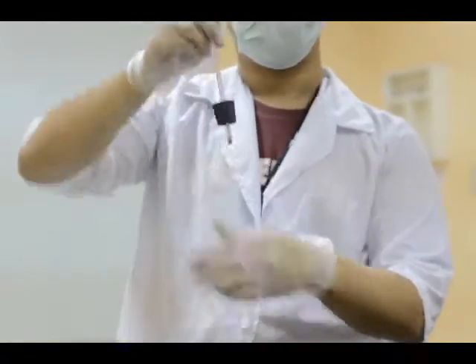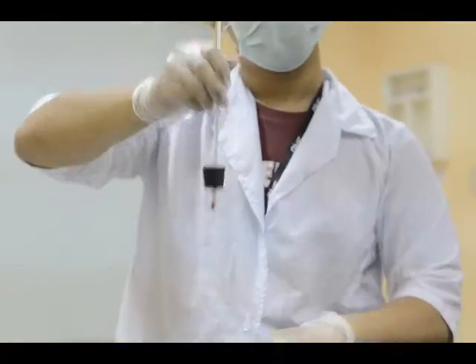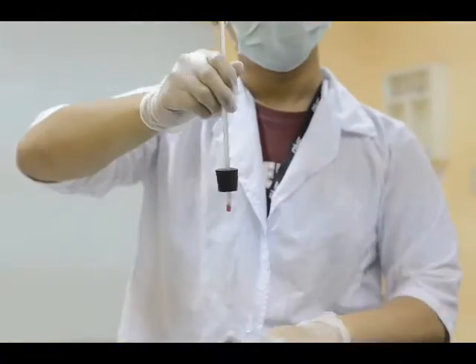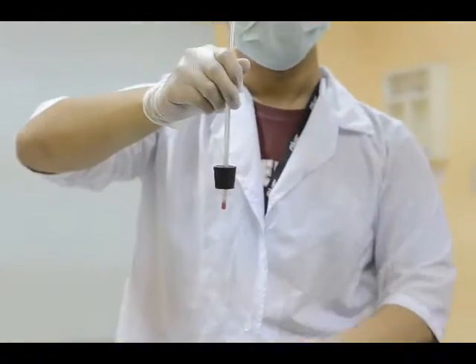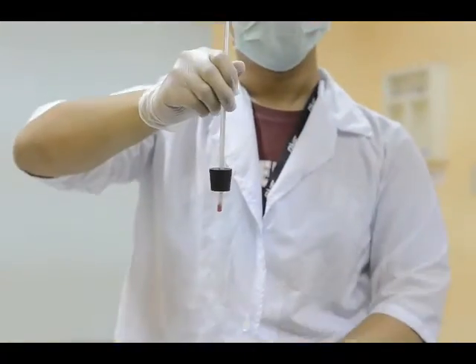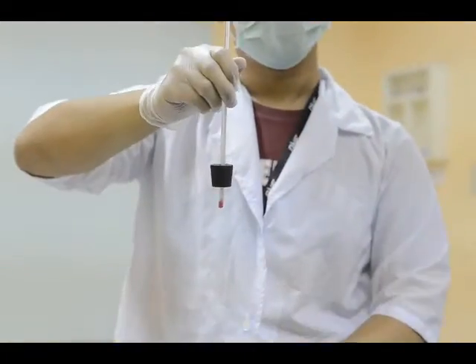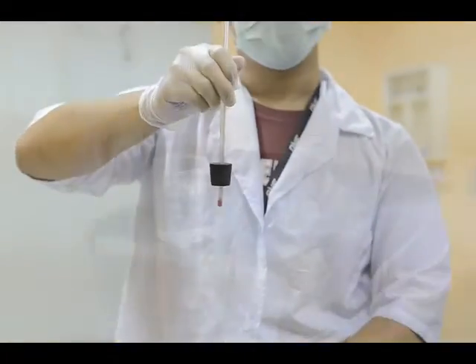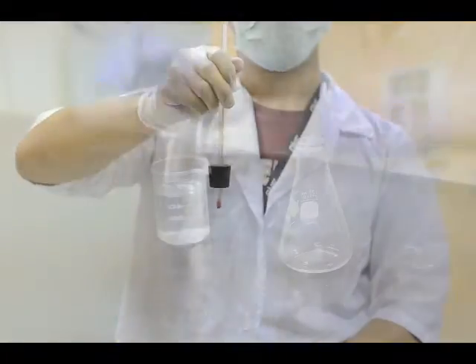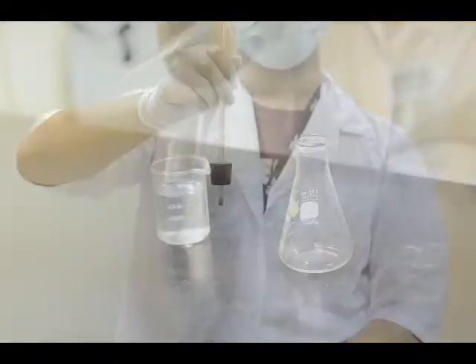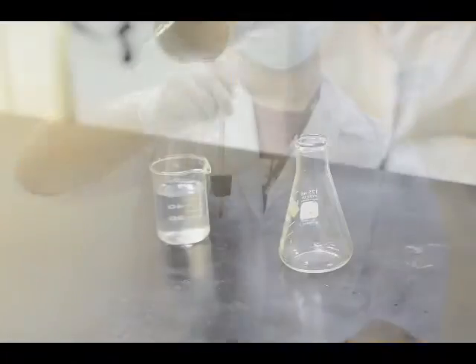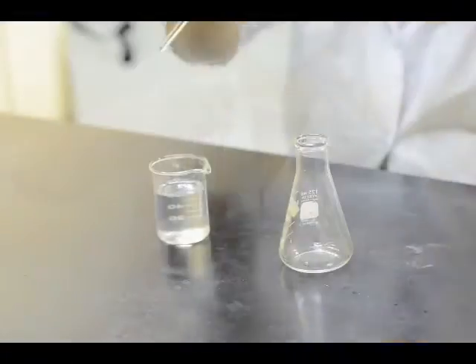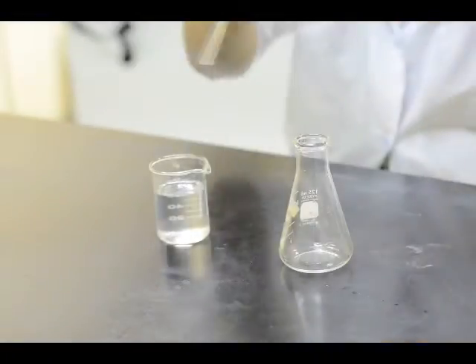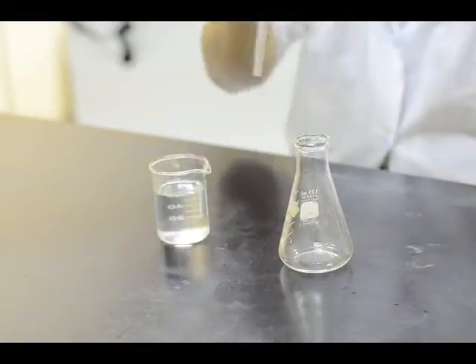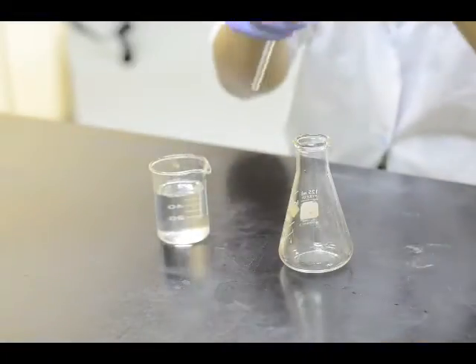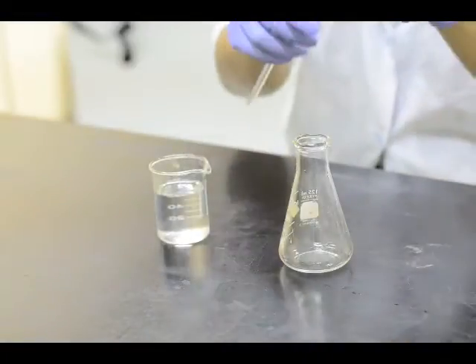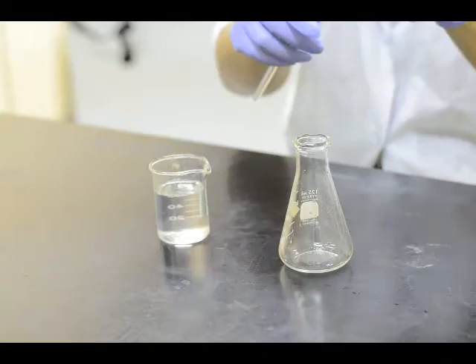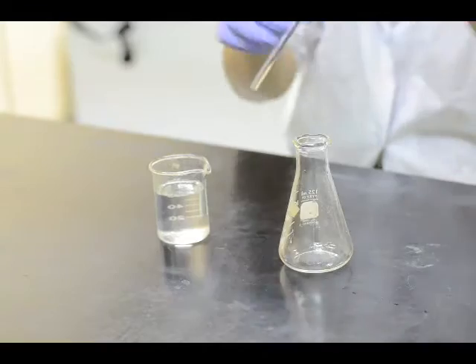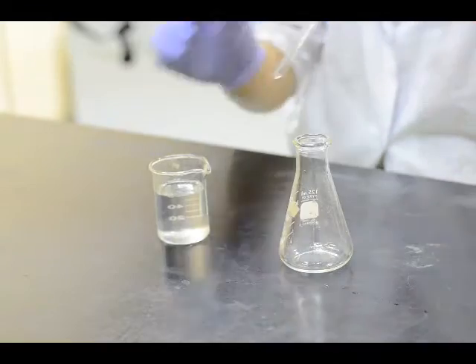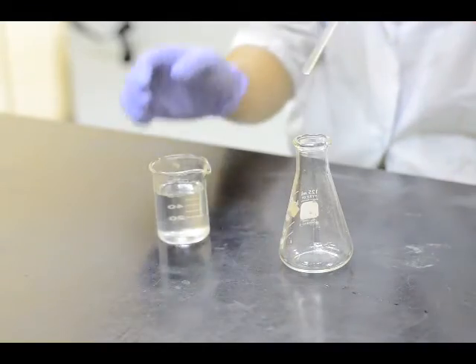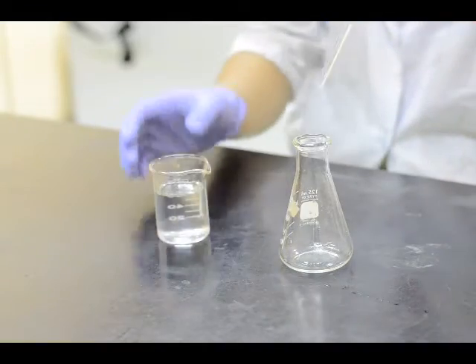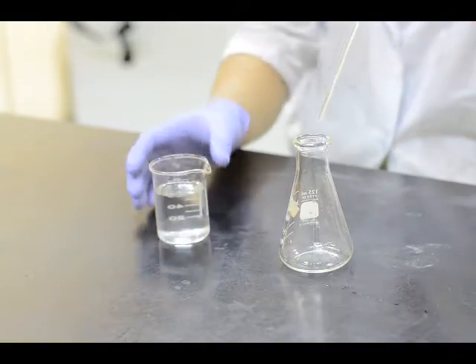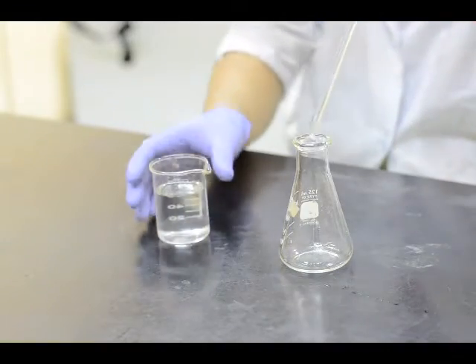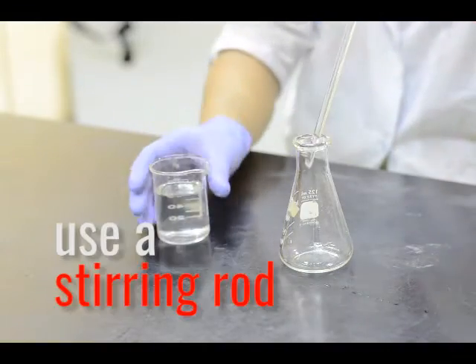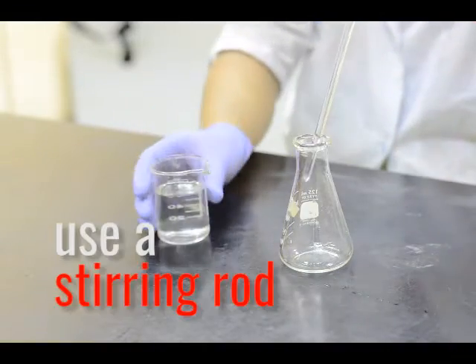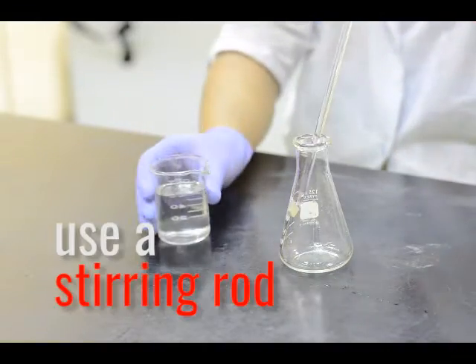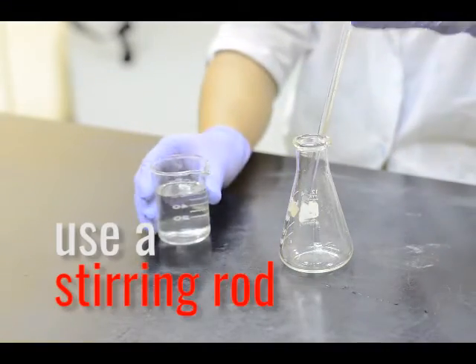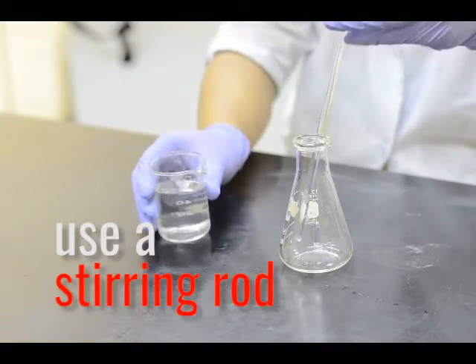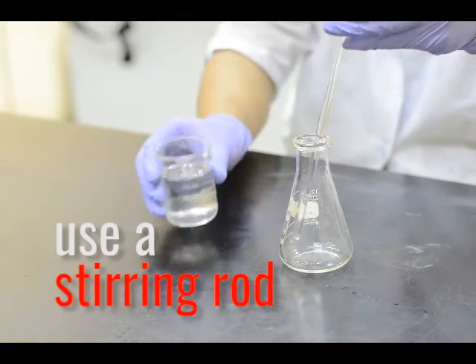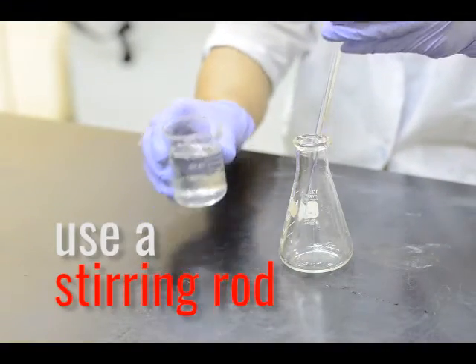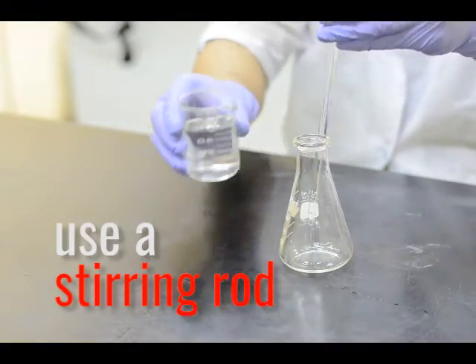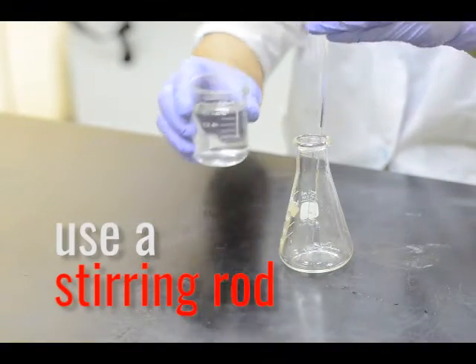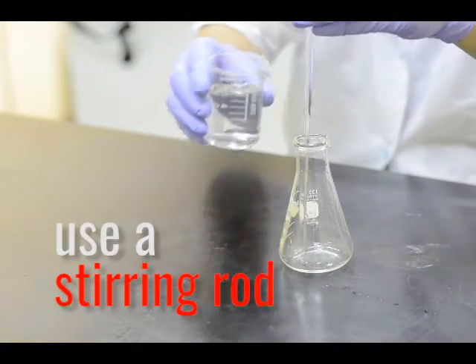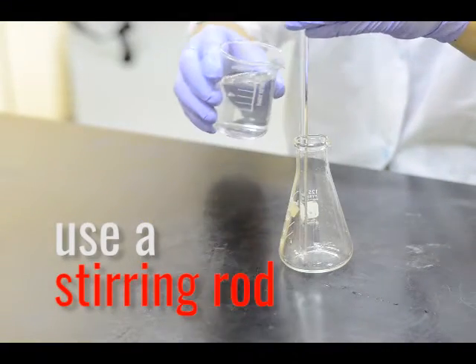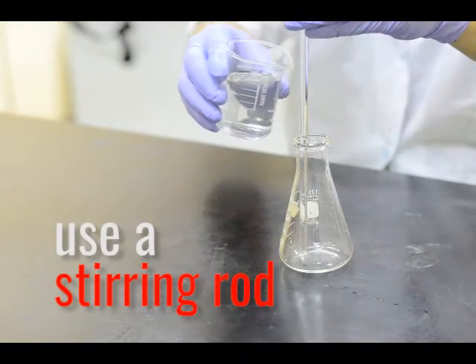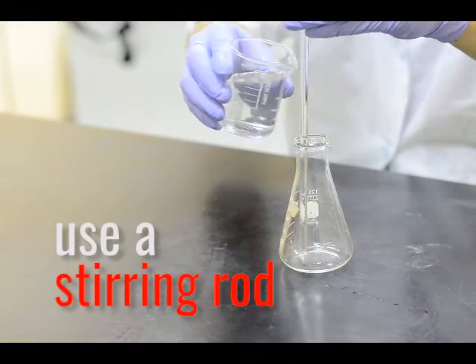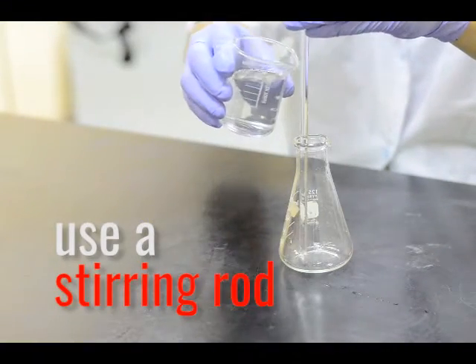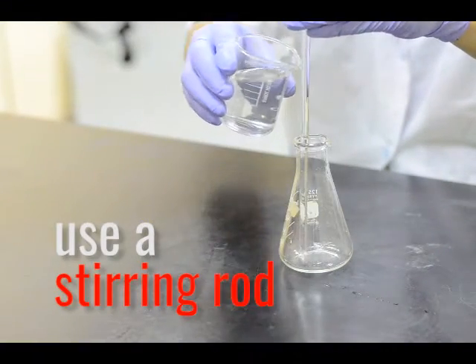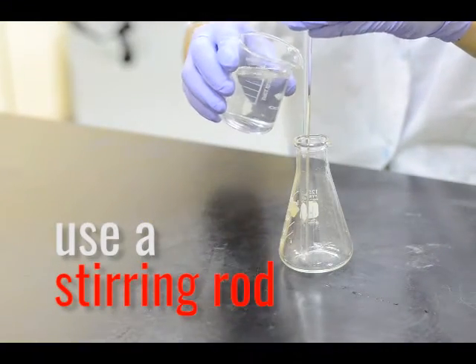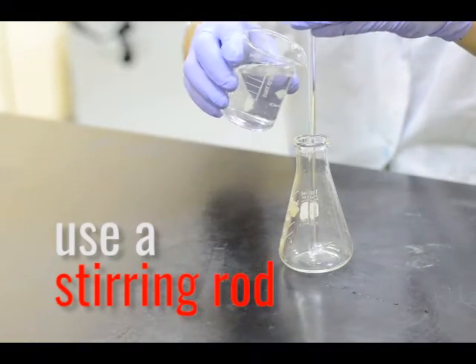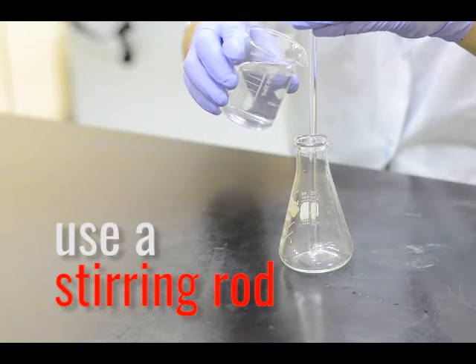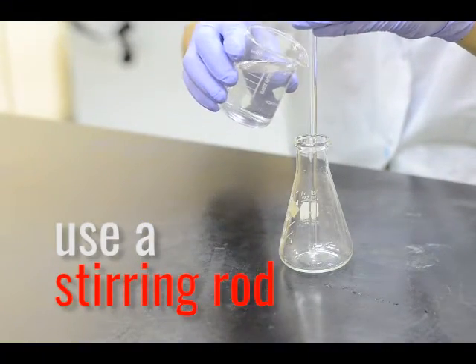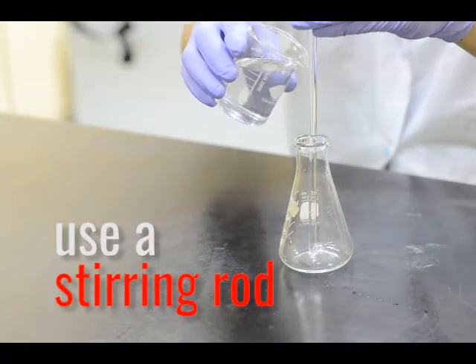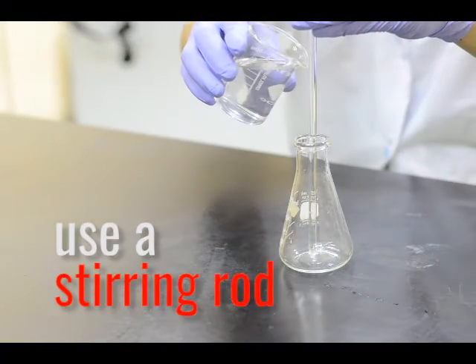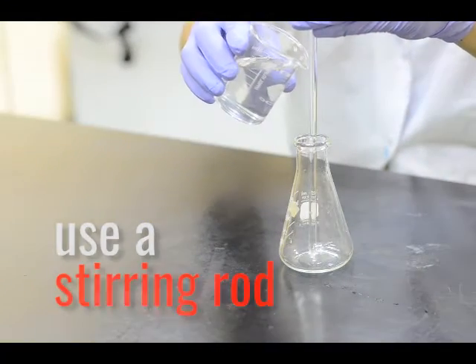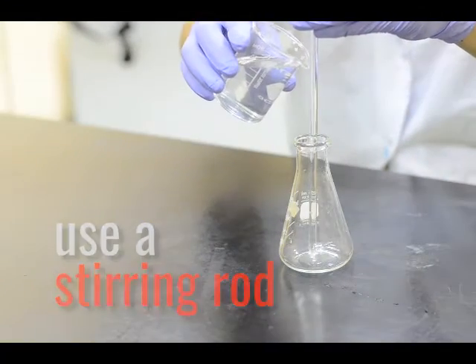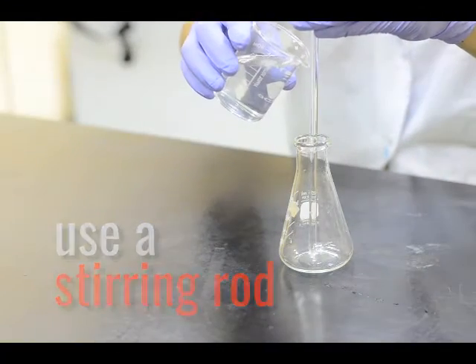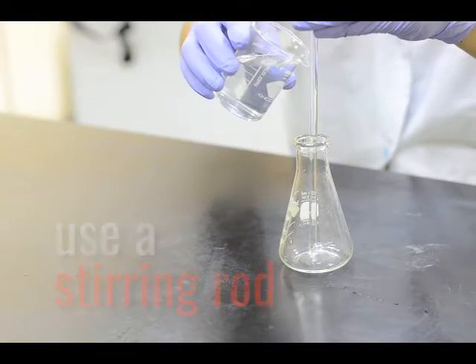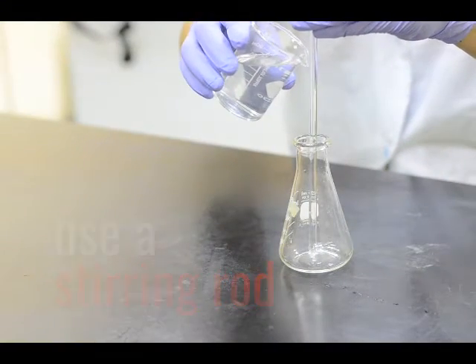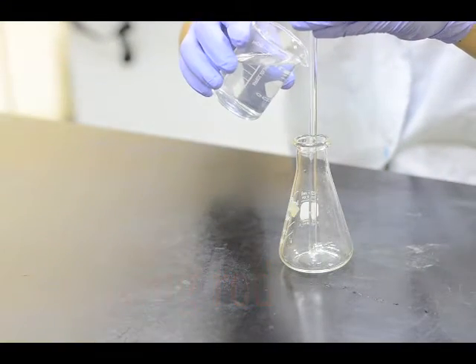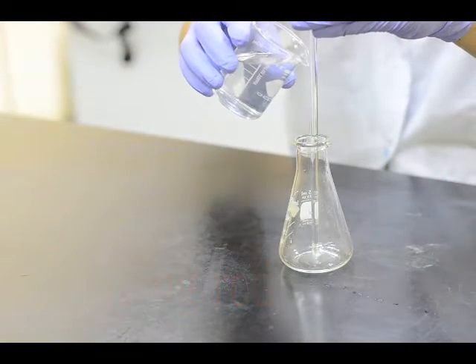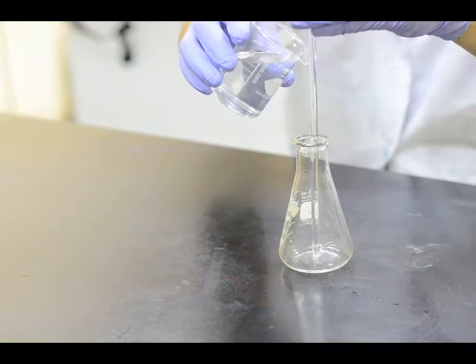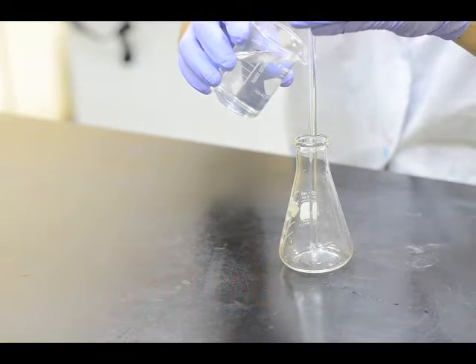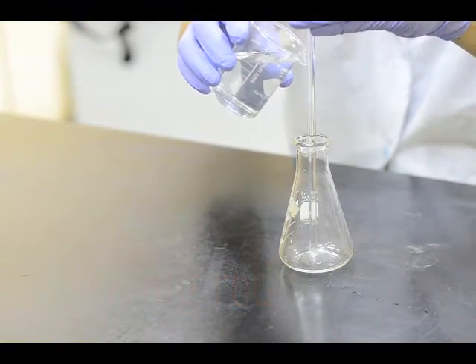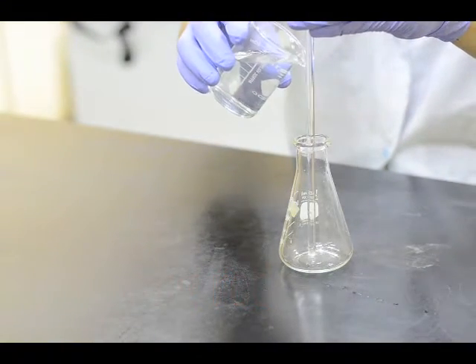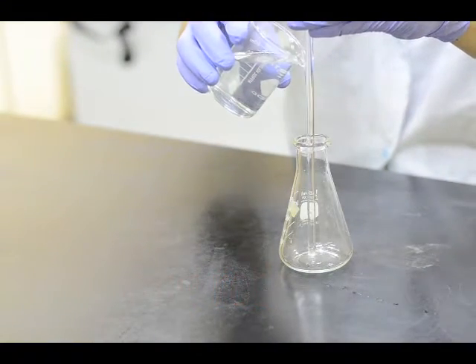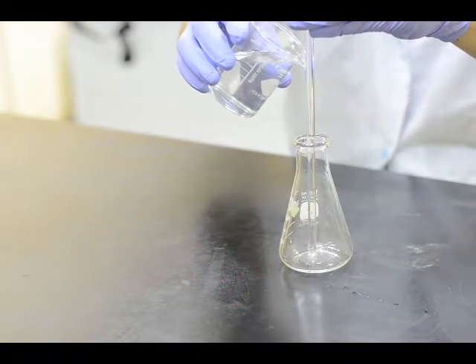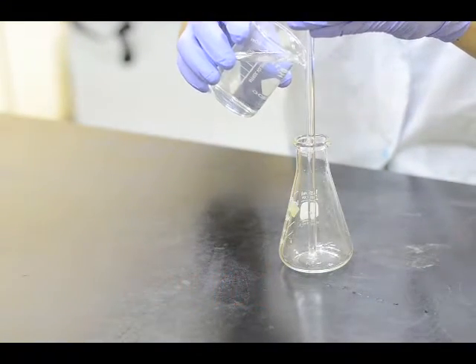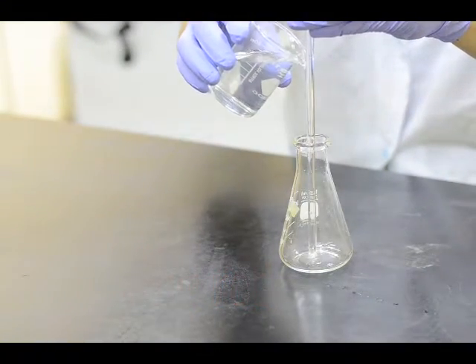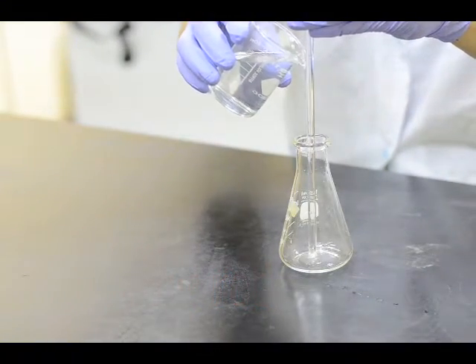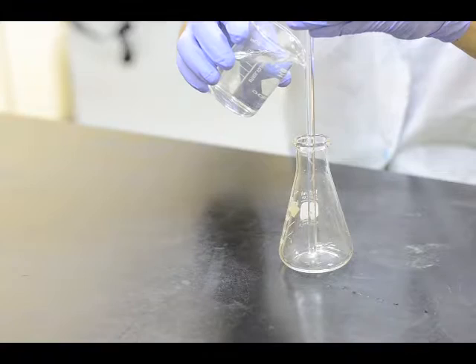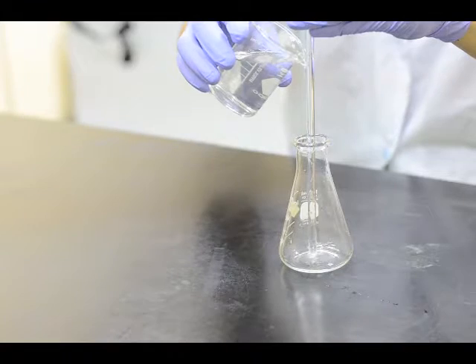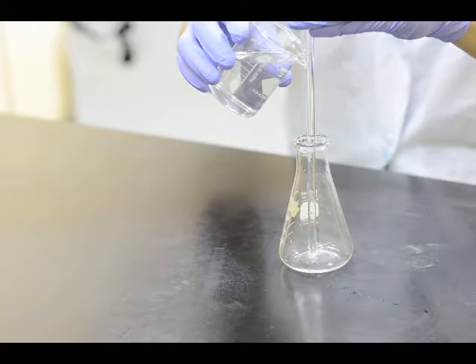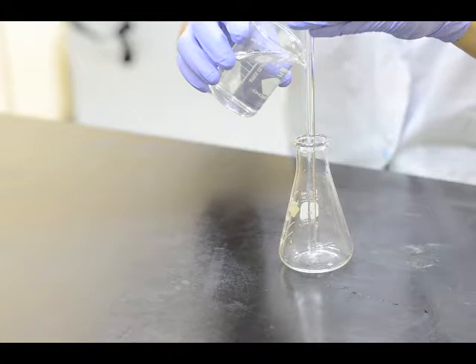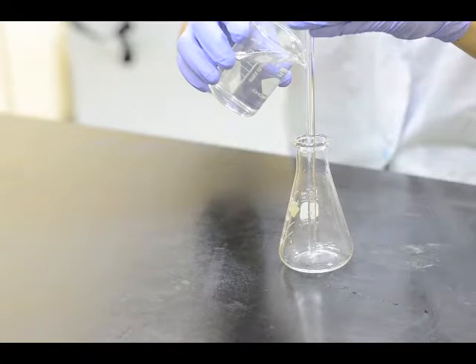When transferring liquids, he uses a stirring rod to guide the liquid to the other container without spills.